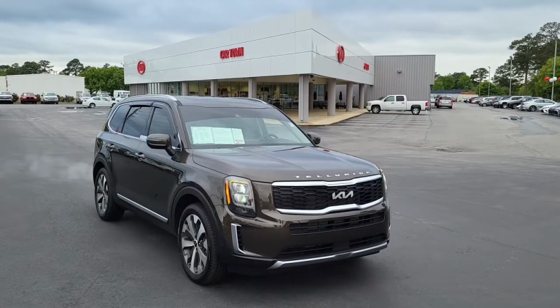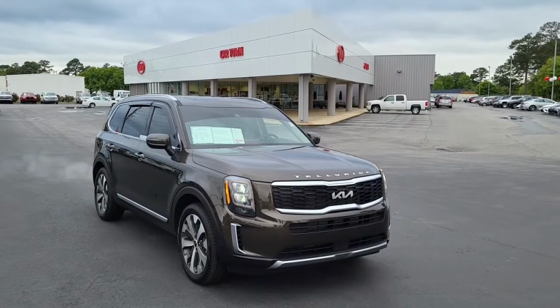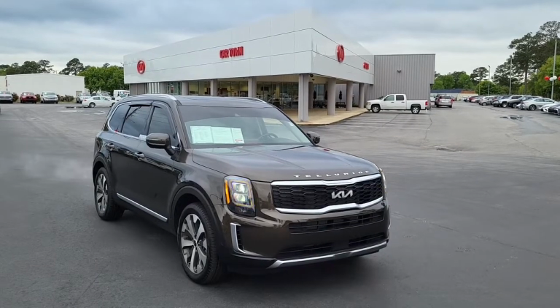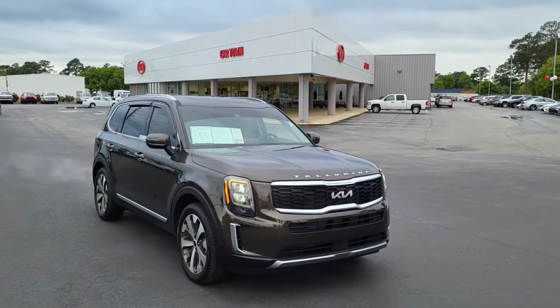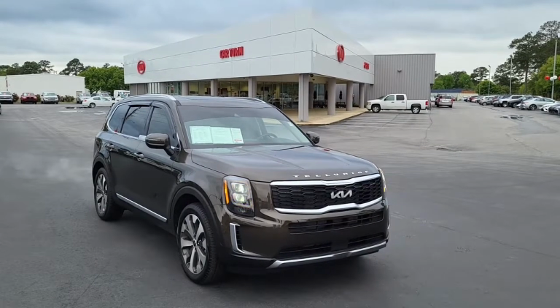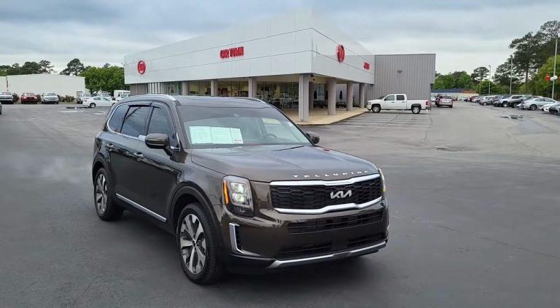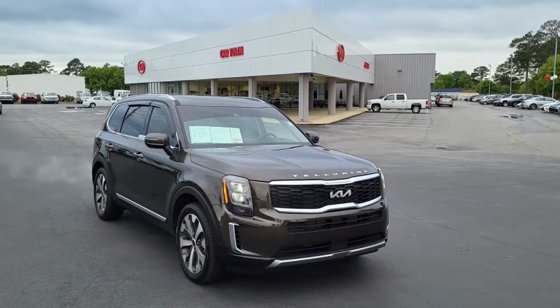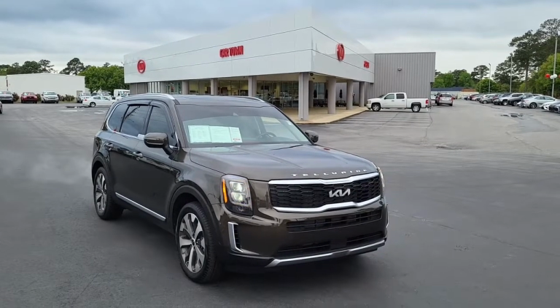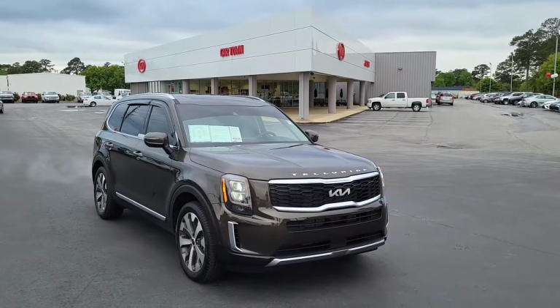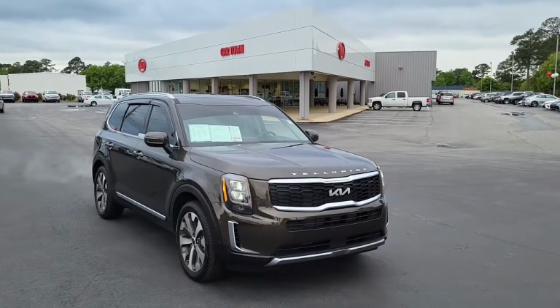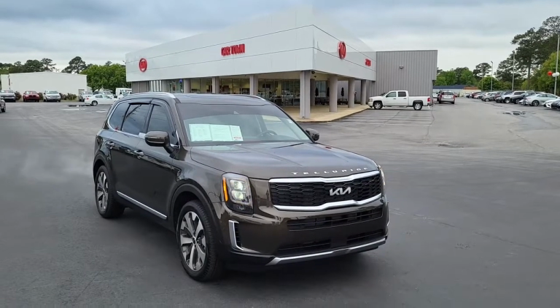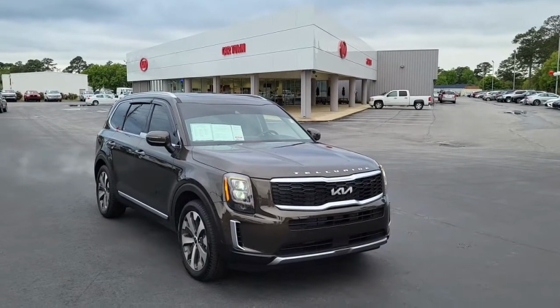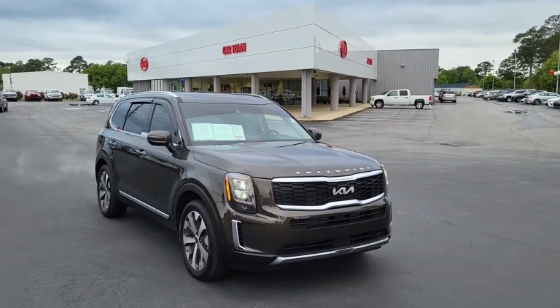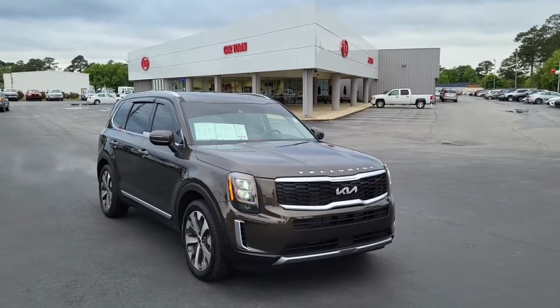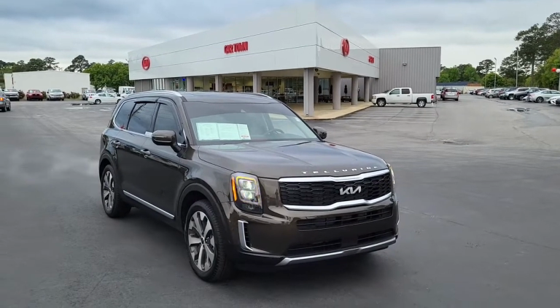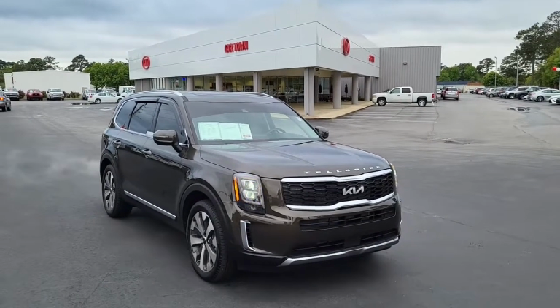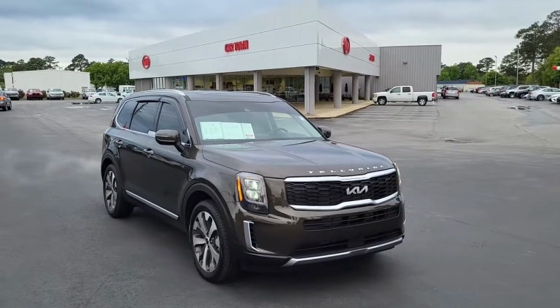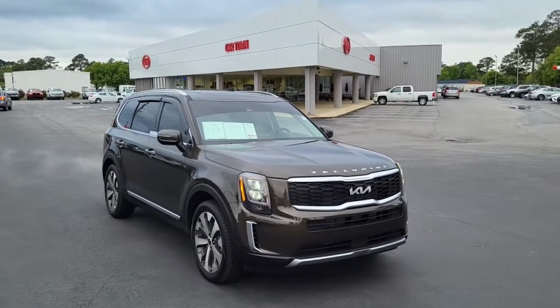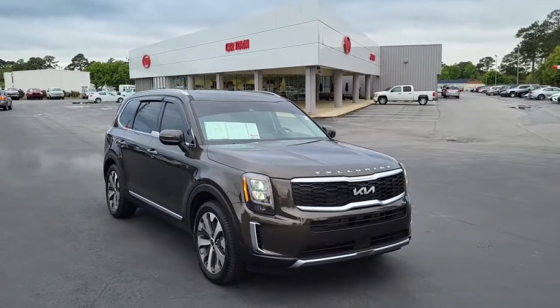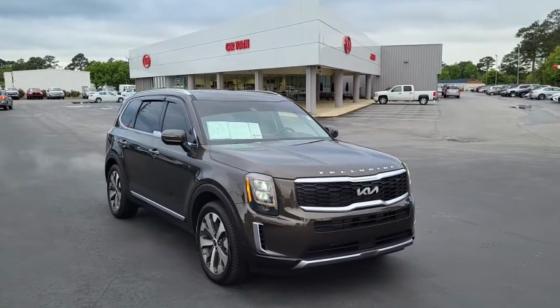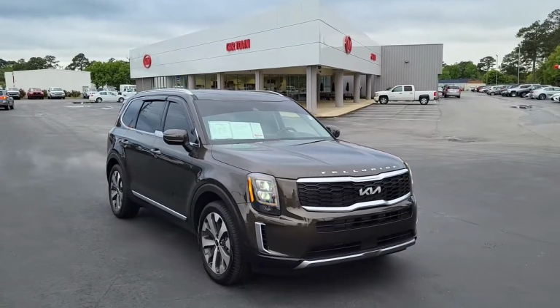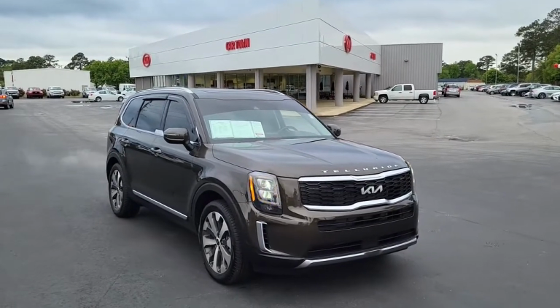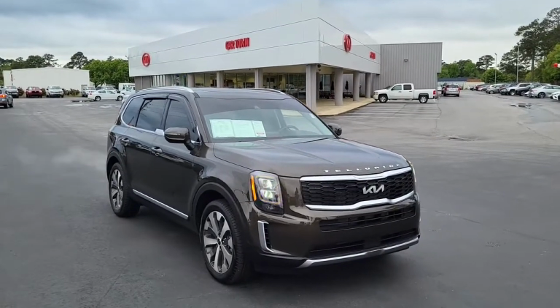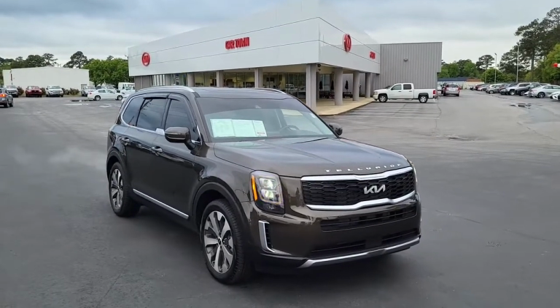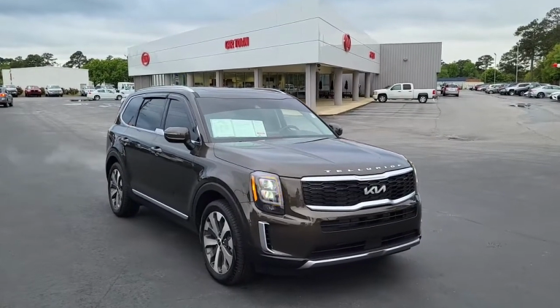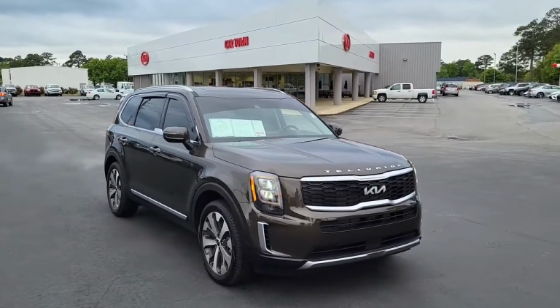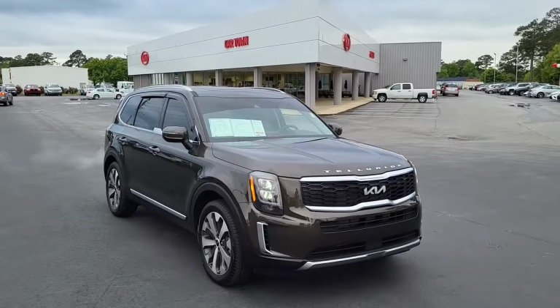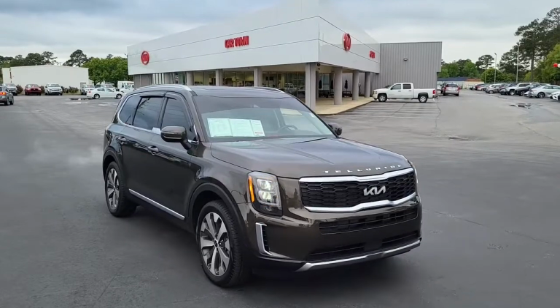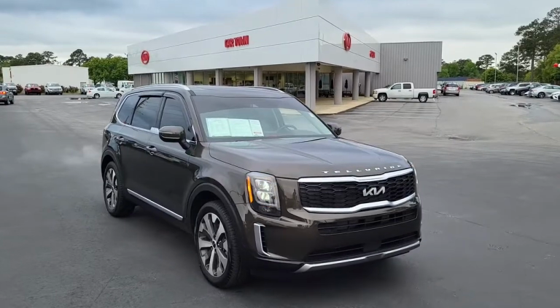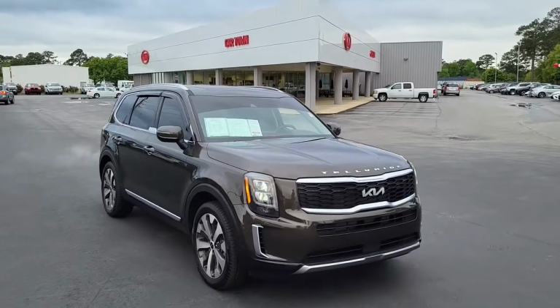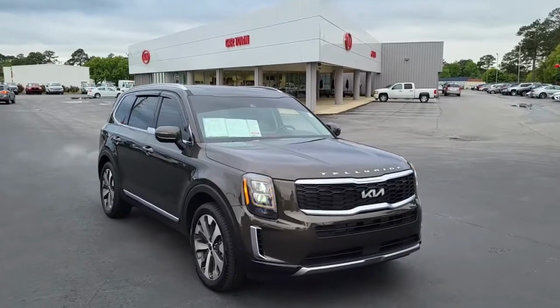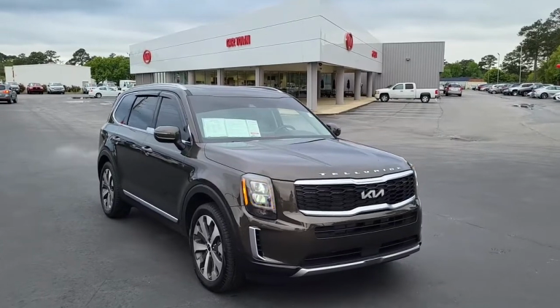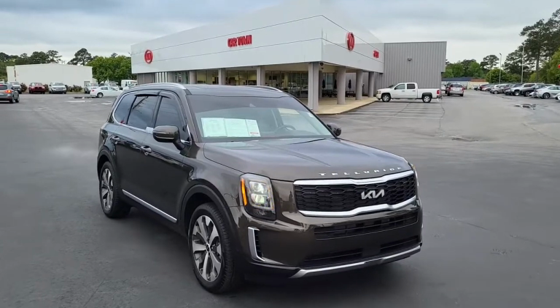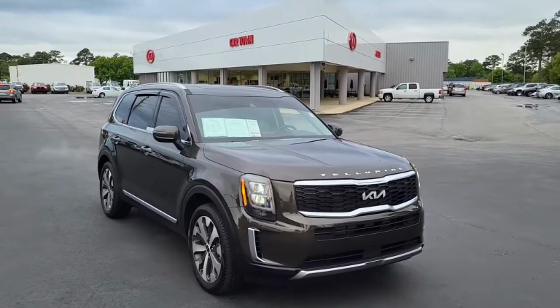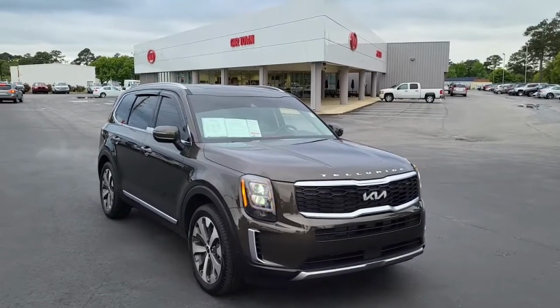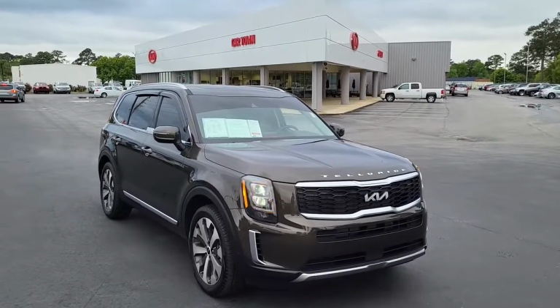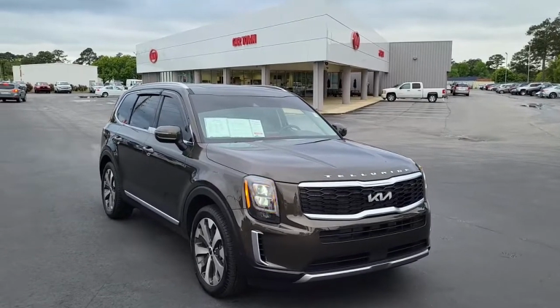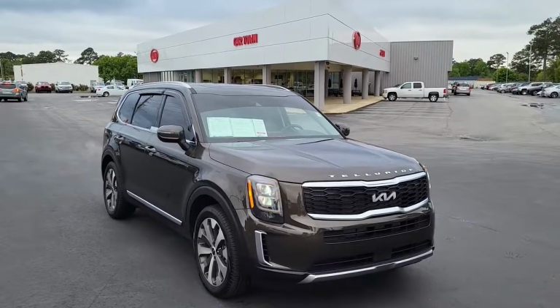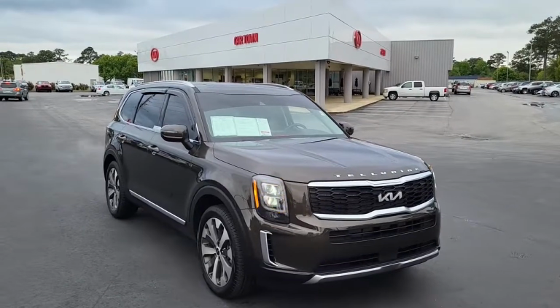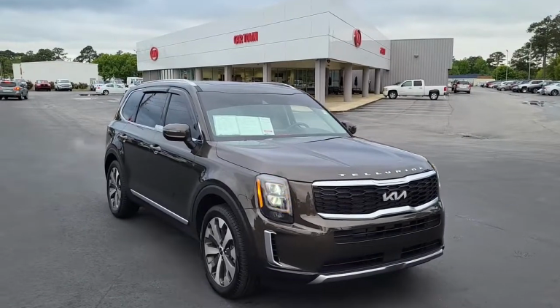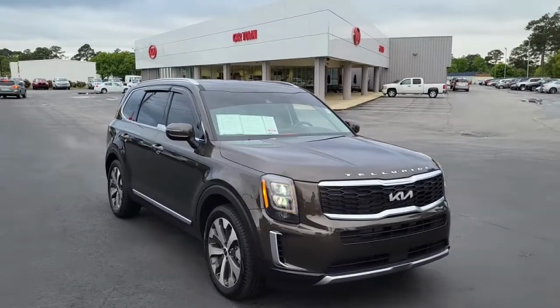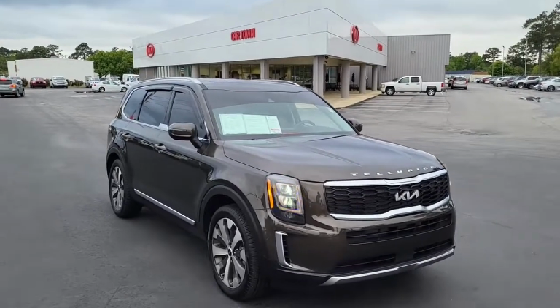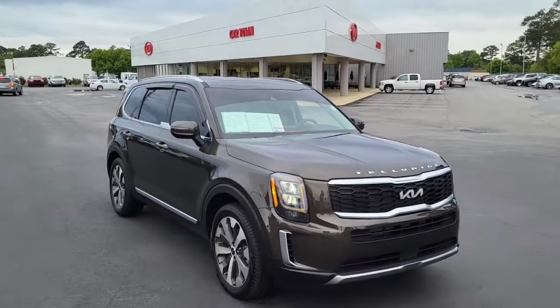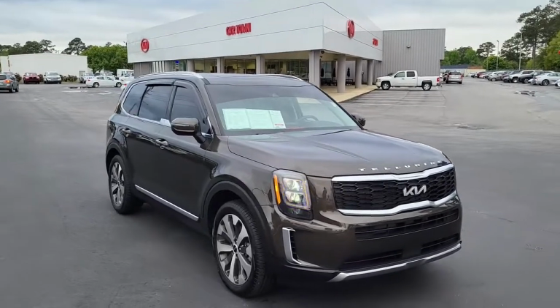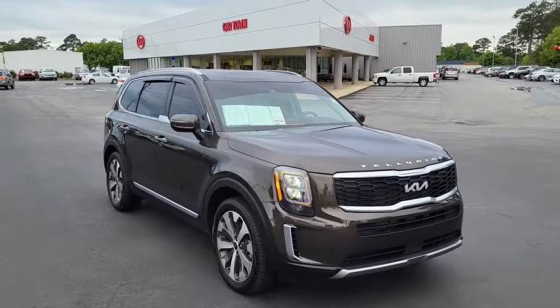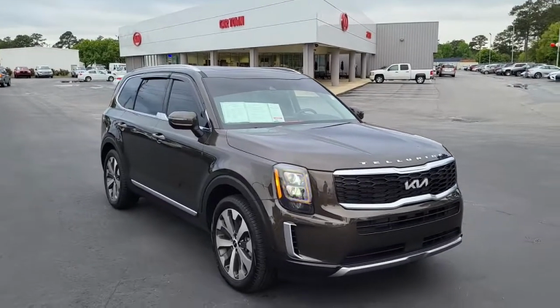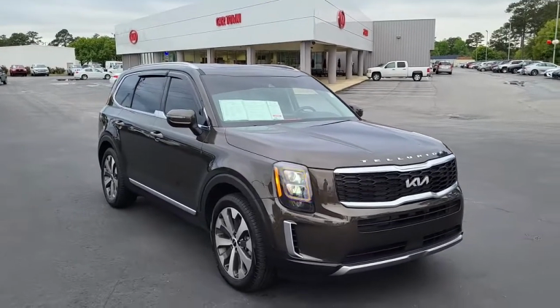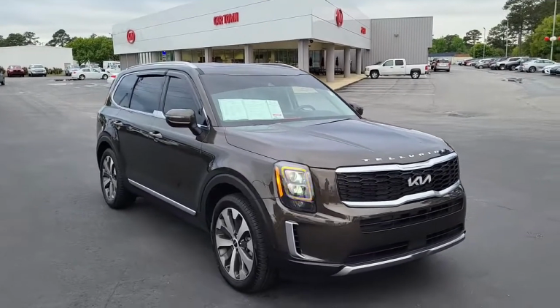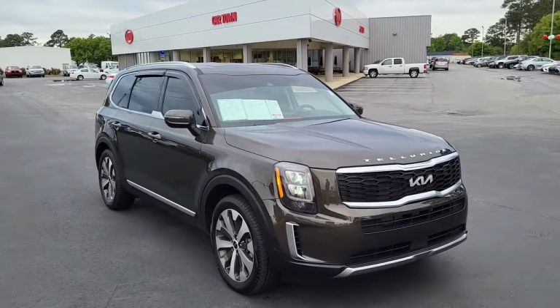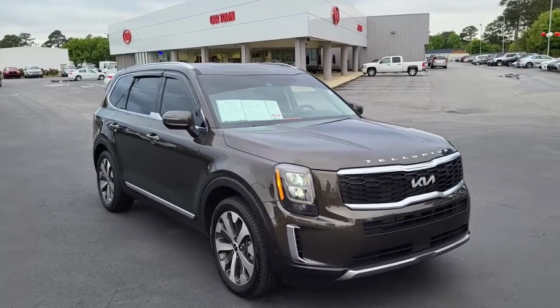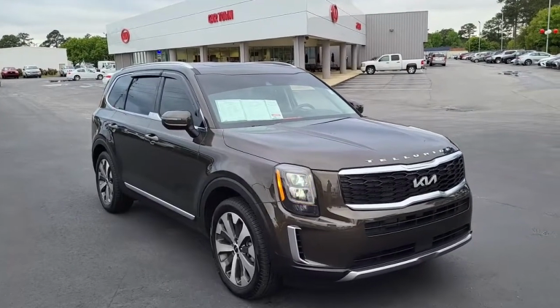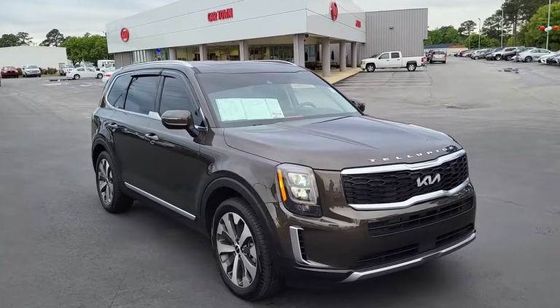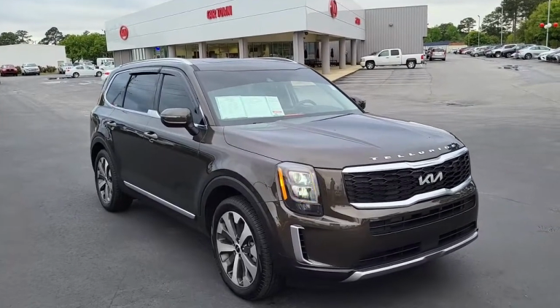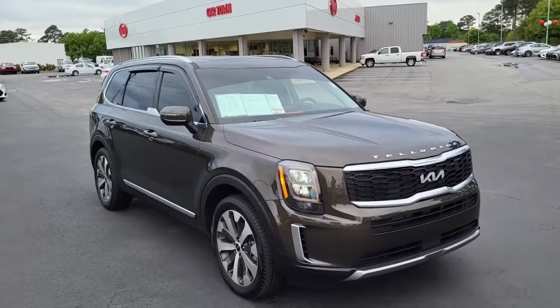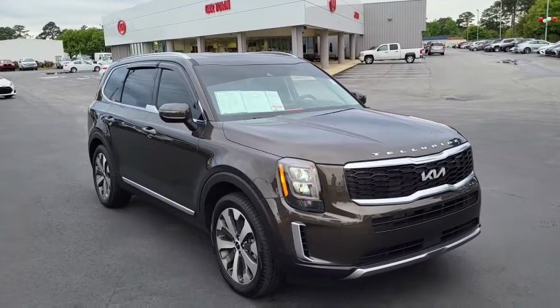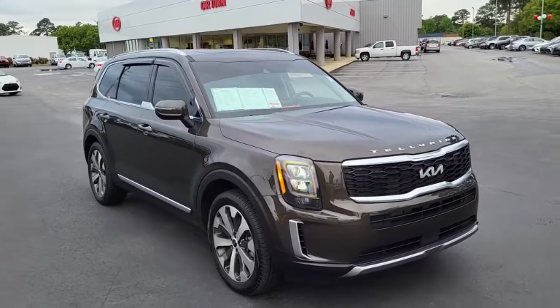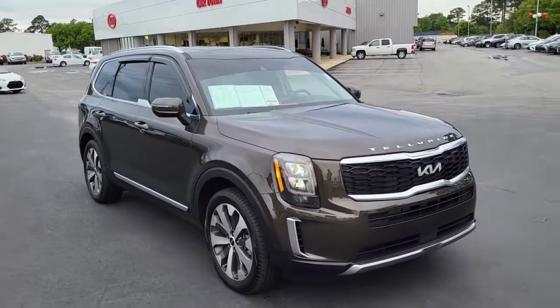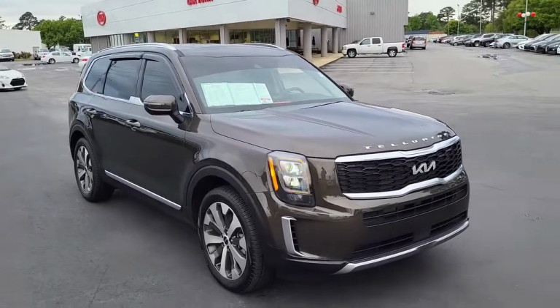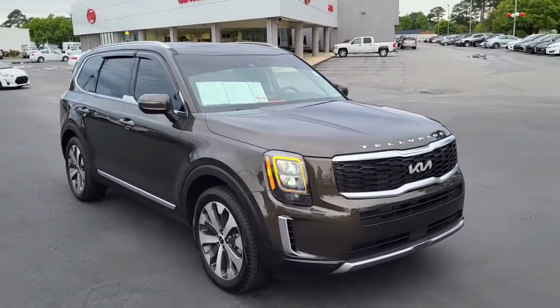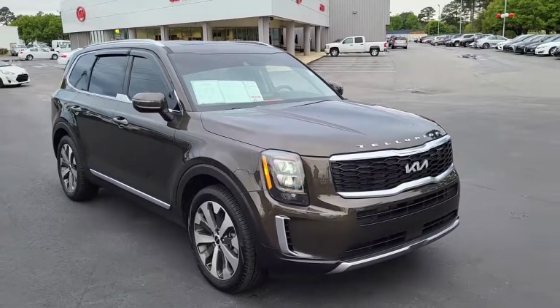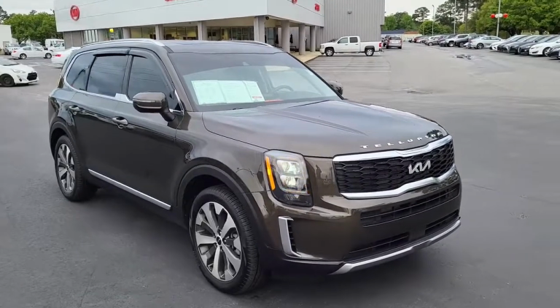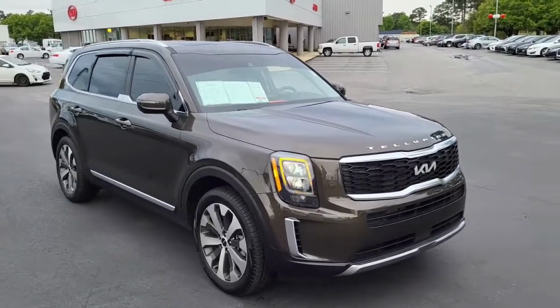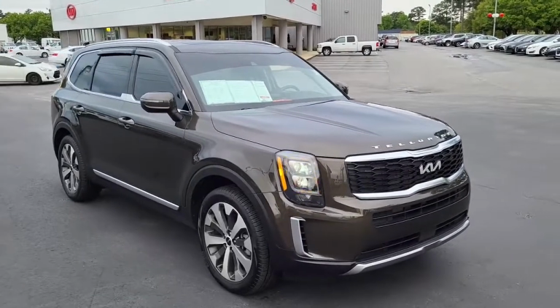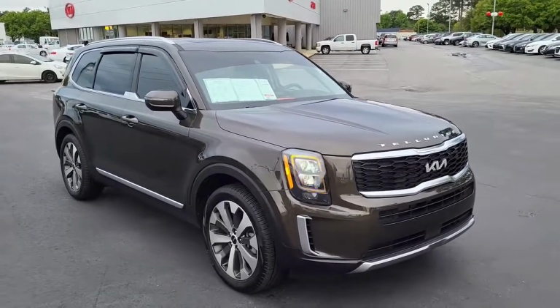Welcome to Cartown Kia Florence Used Car Inventory Video Series. Today here at Cartown Kia we have a 2022 Kia Telluride.